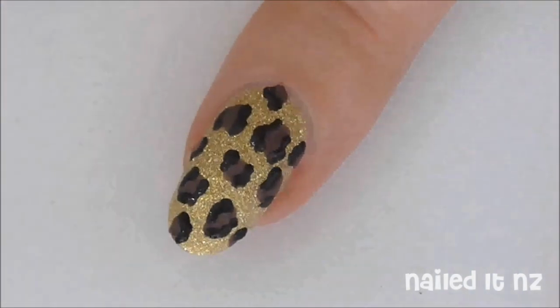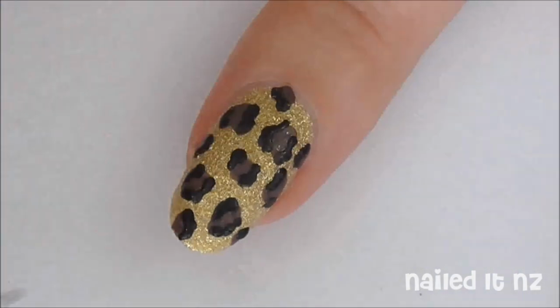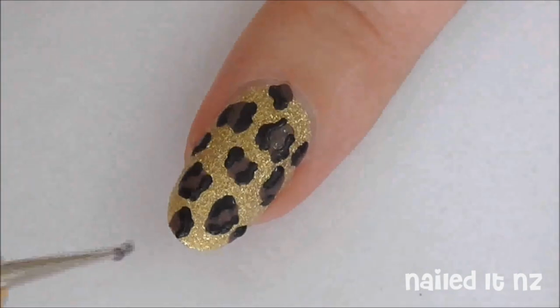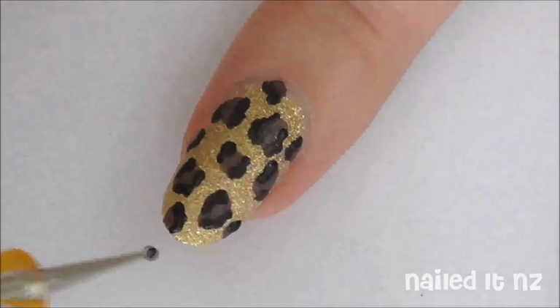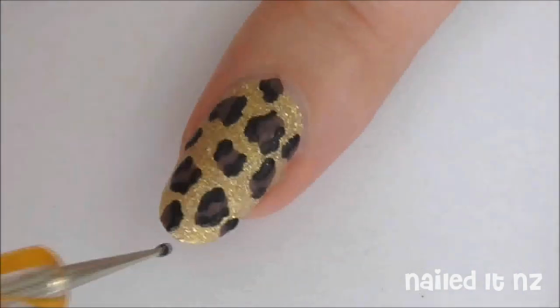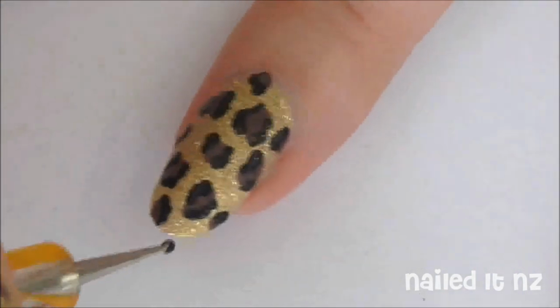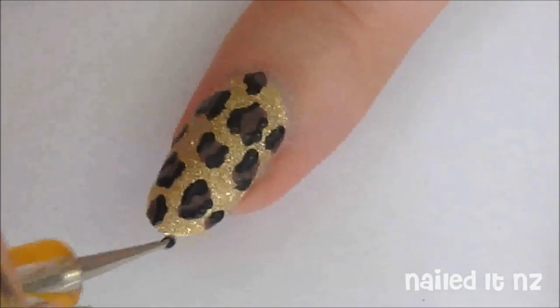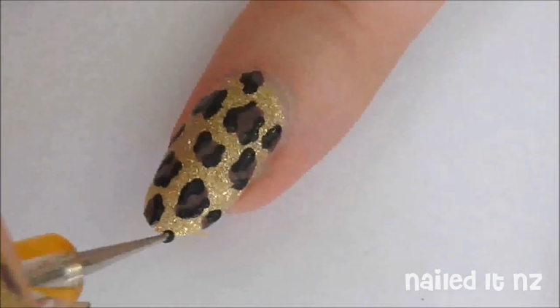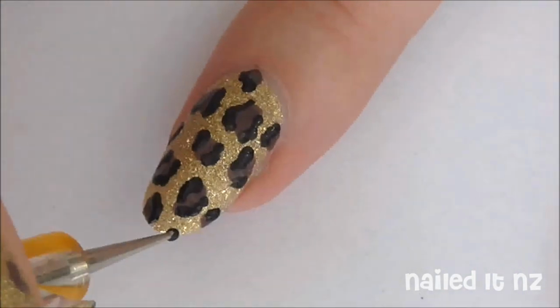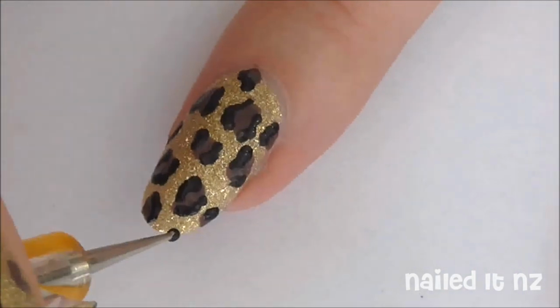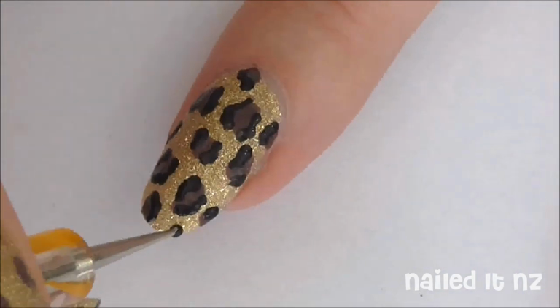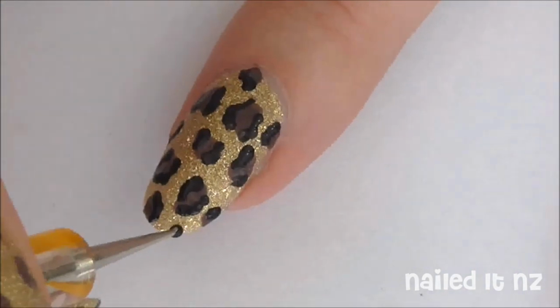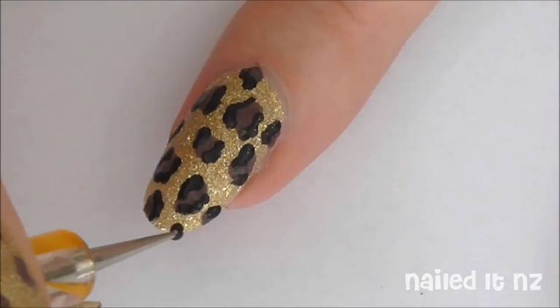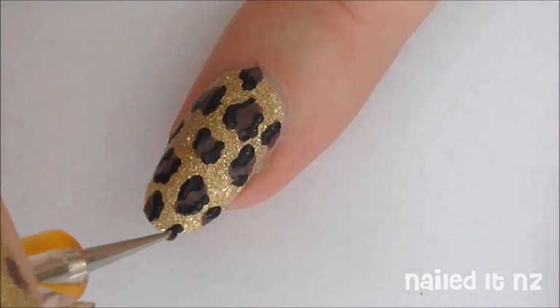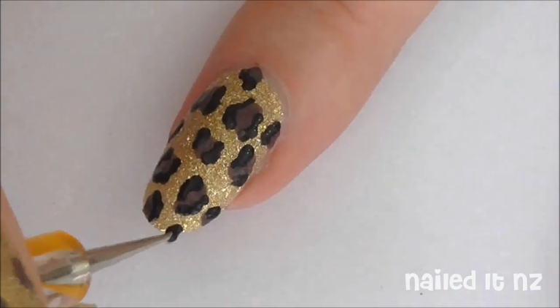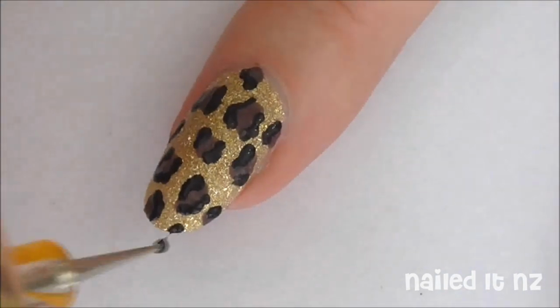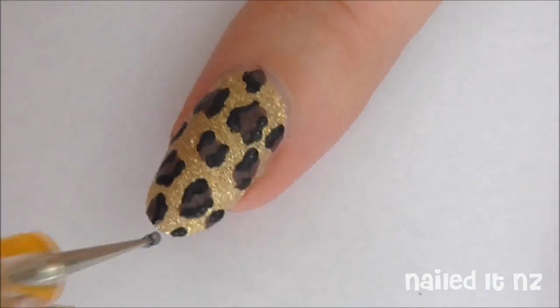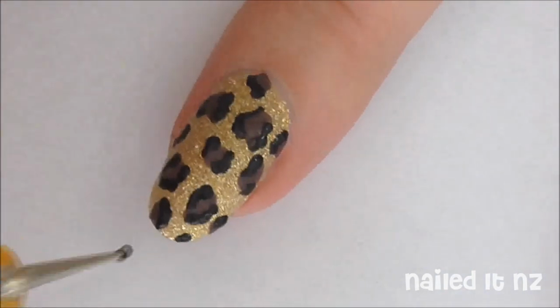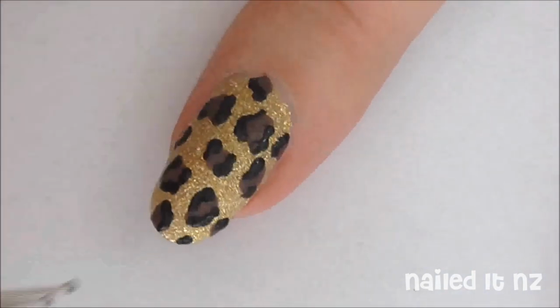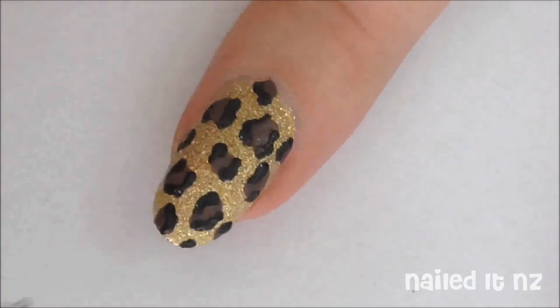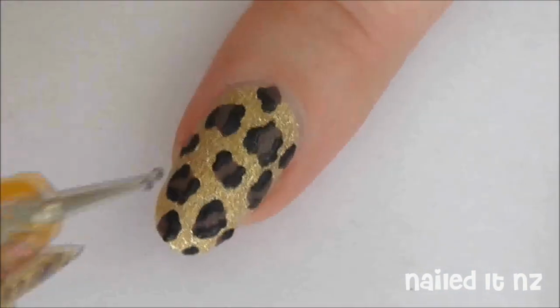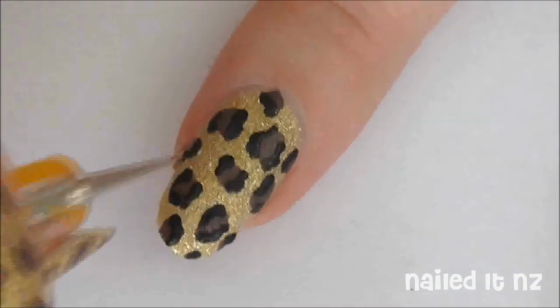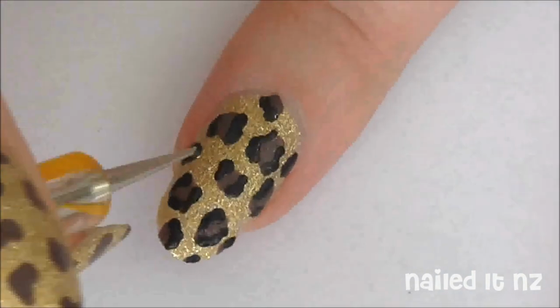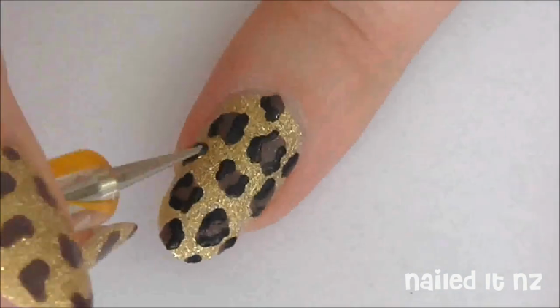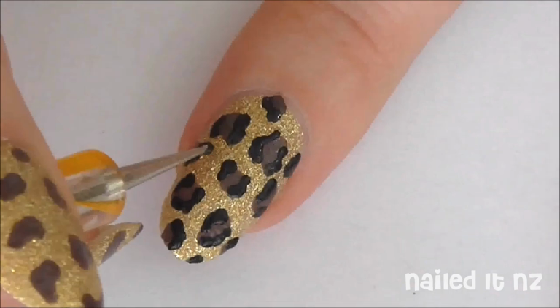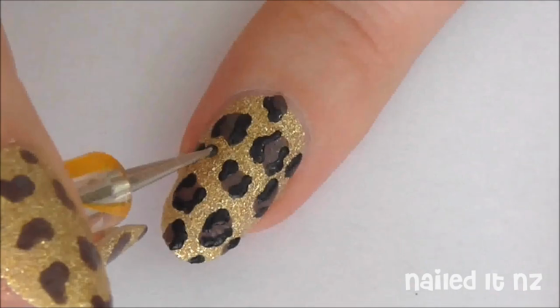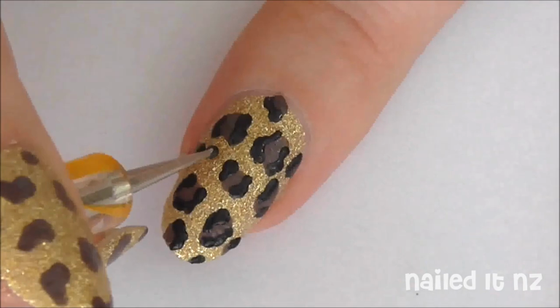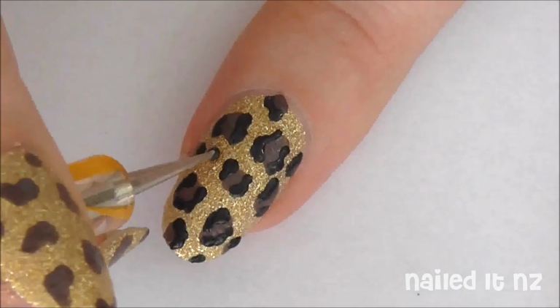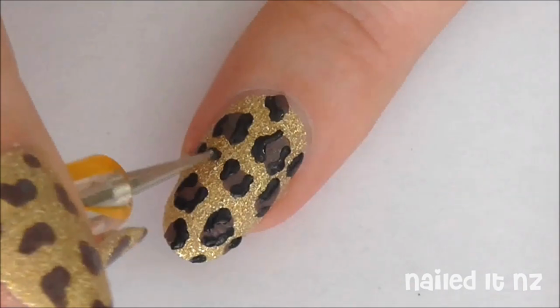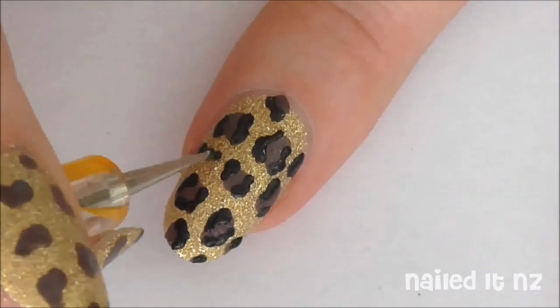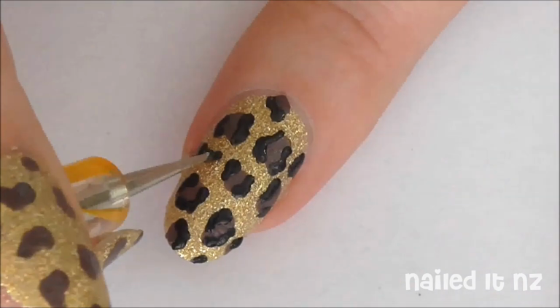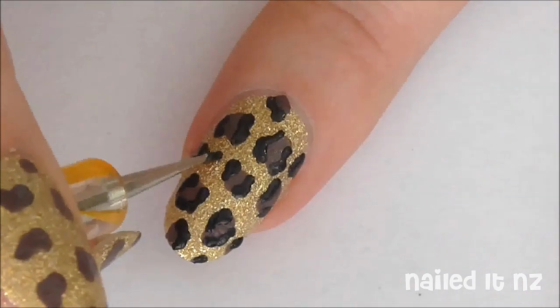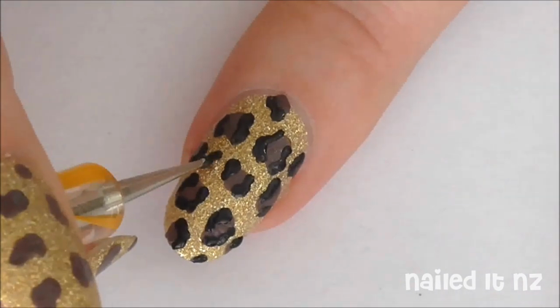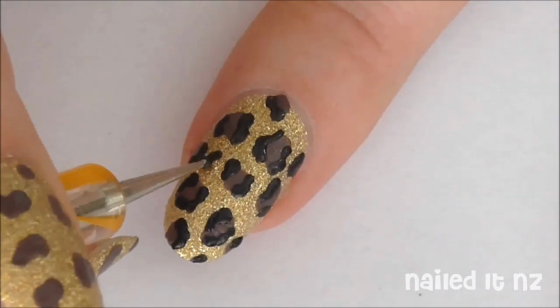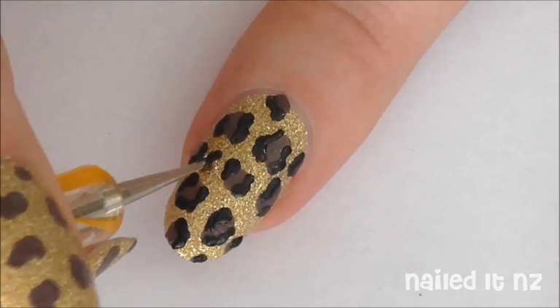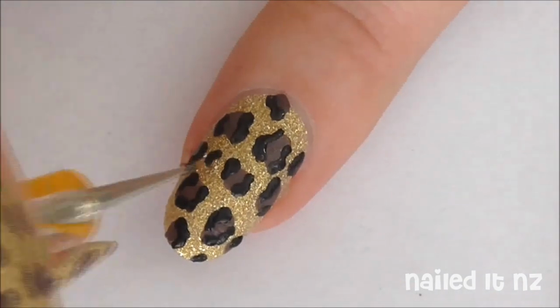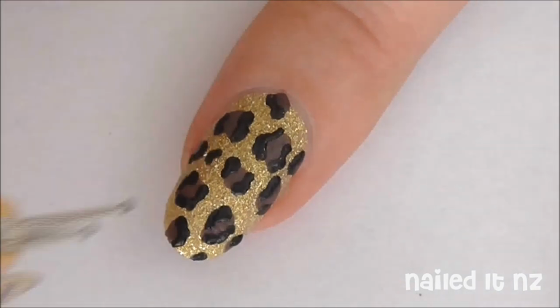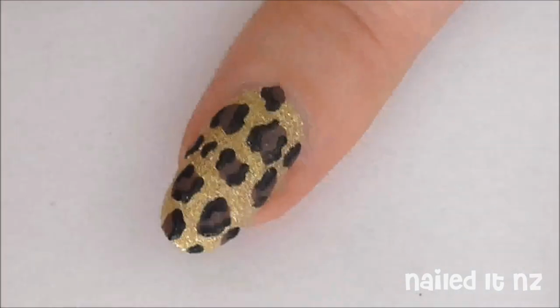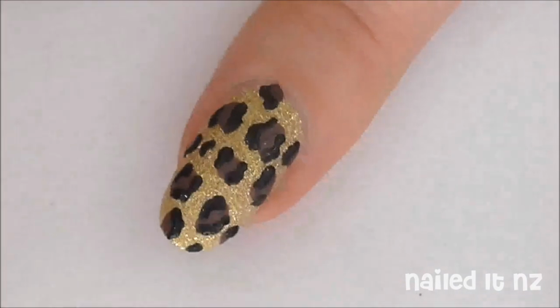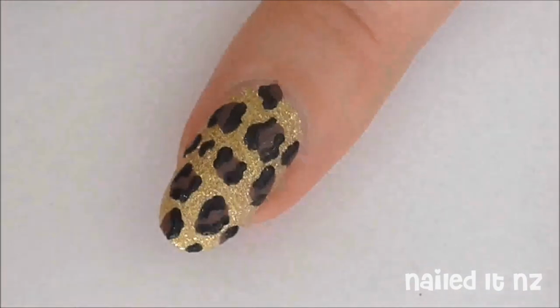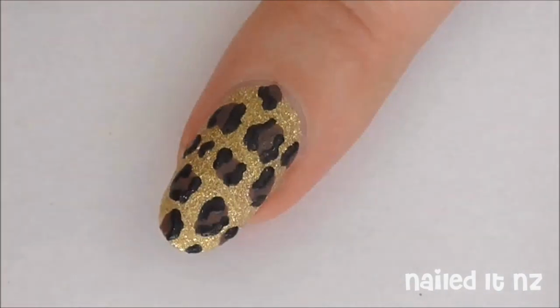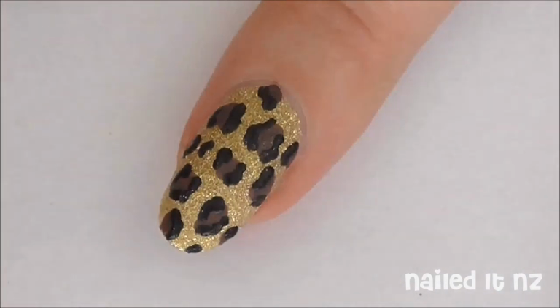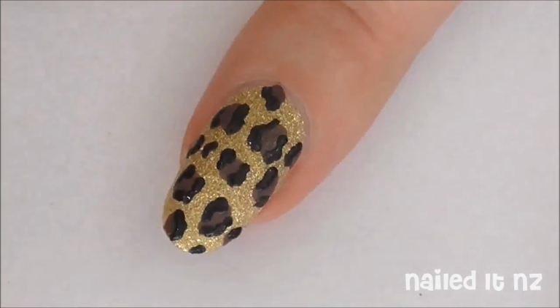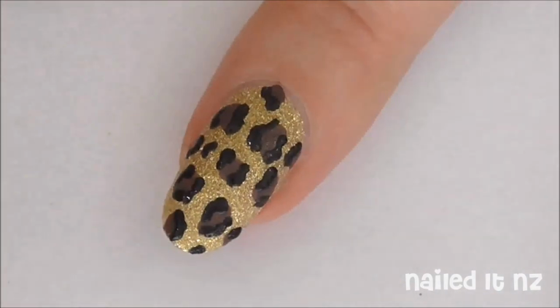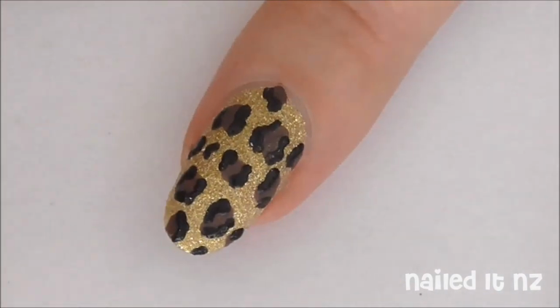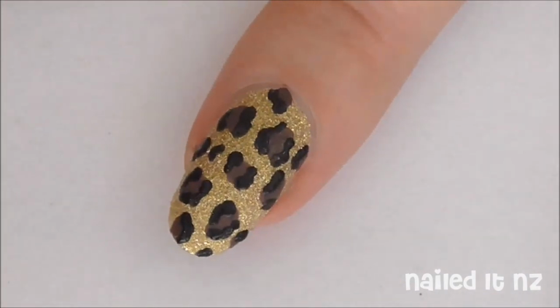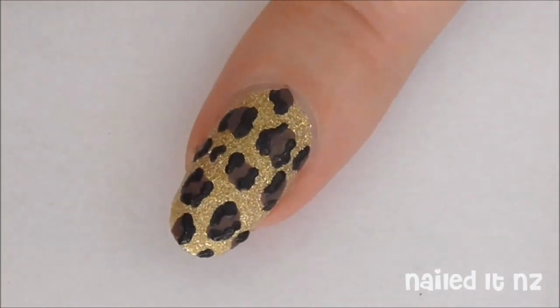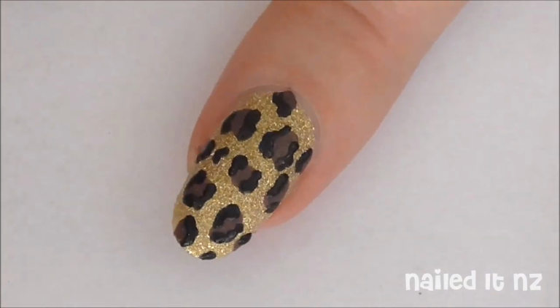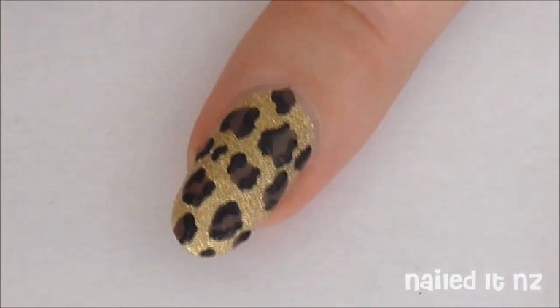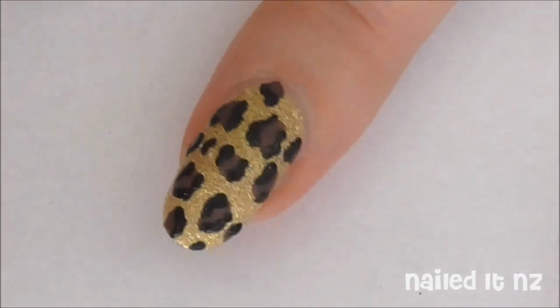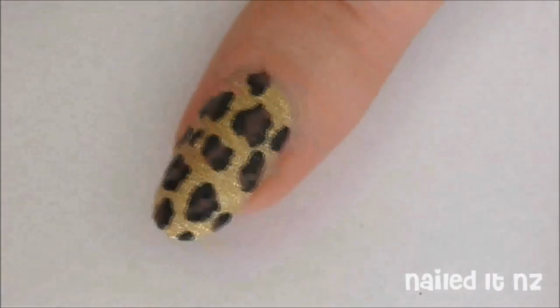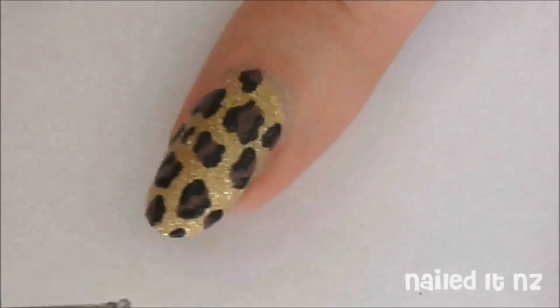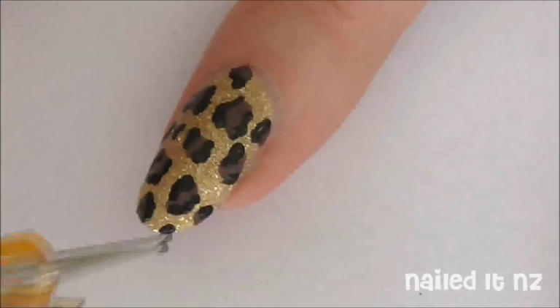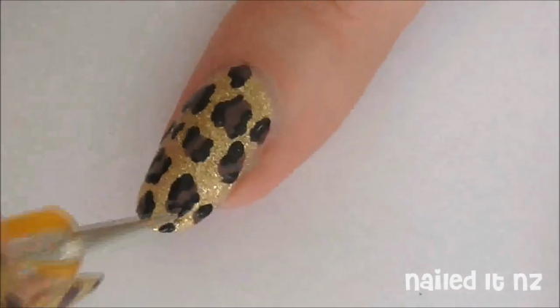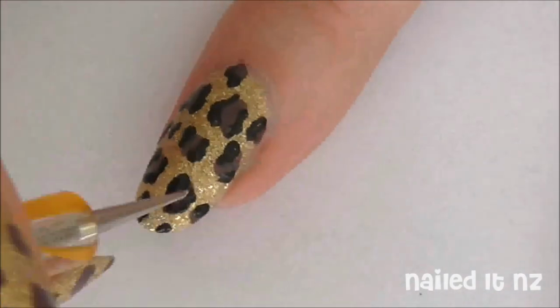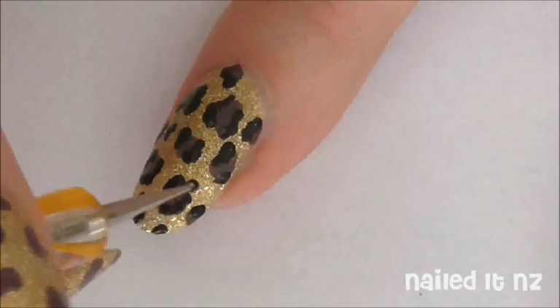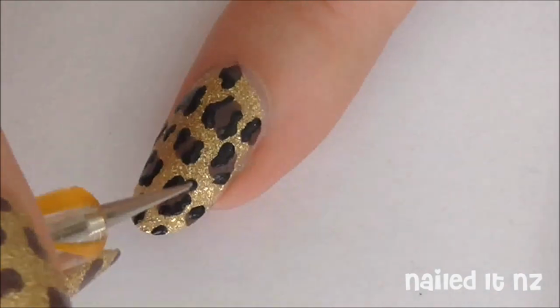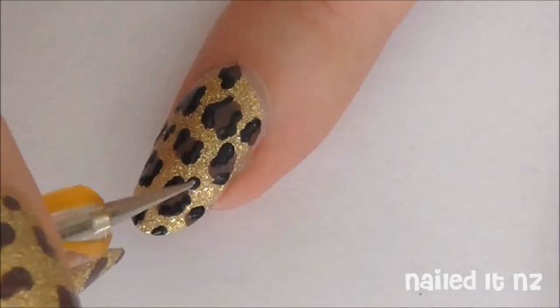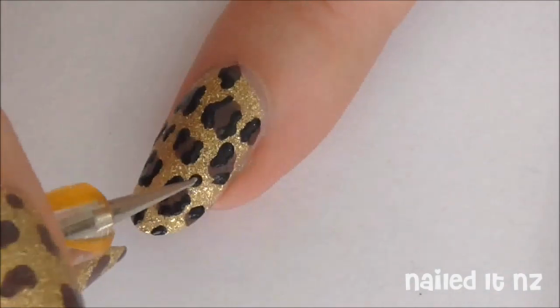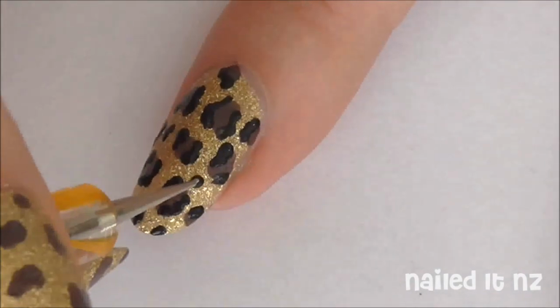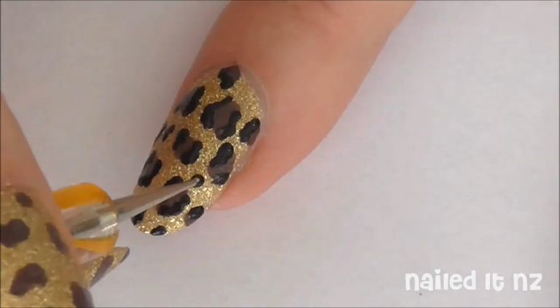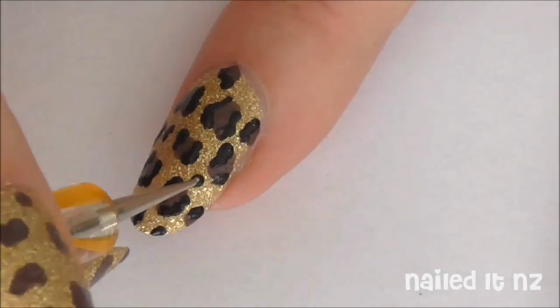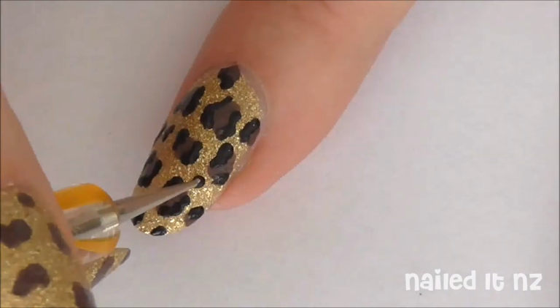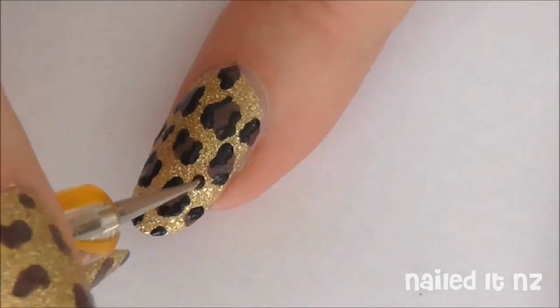Using the same side of the dotting tool as before and some black polish, just make some really small C's and dots in the spaces left over.